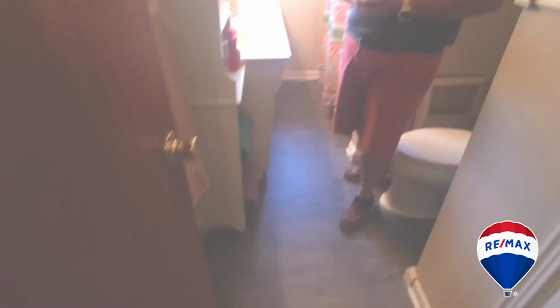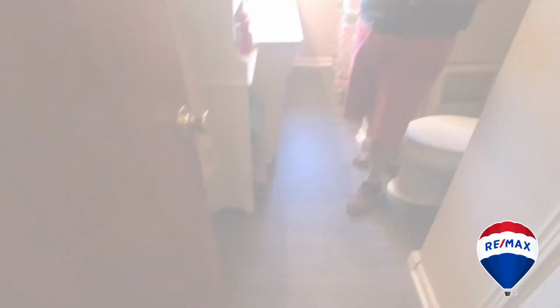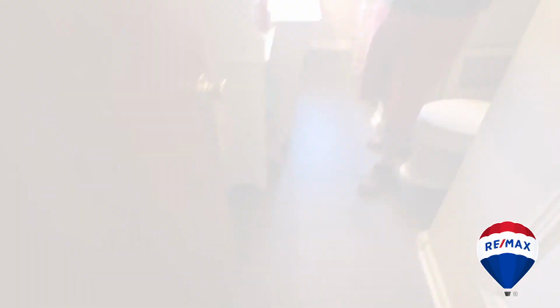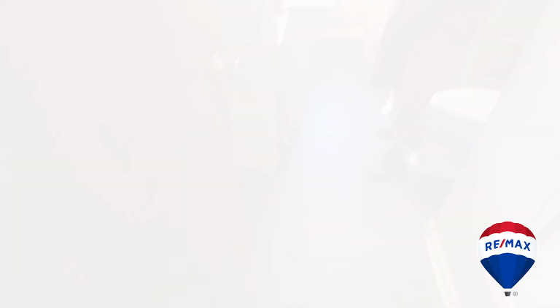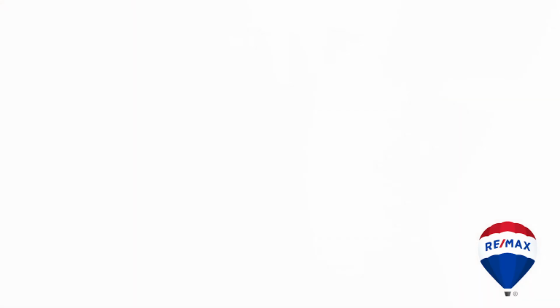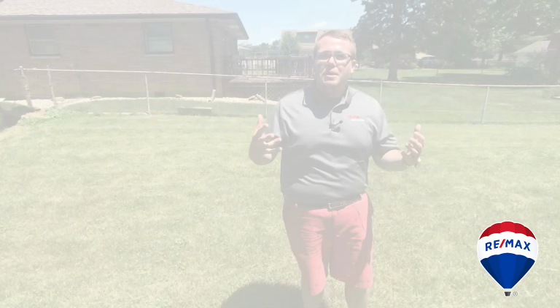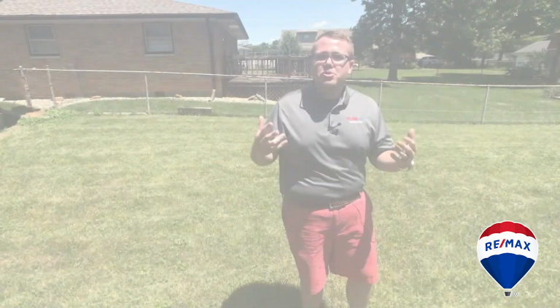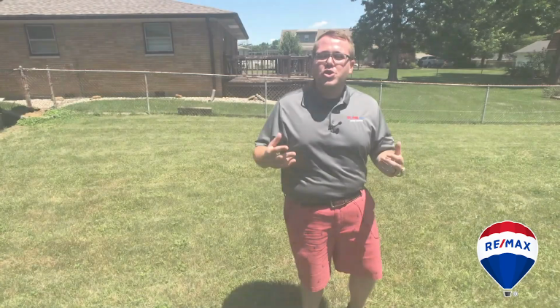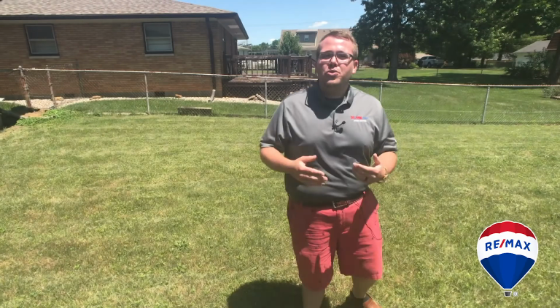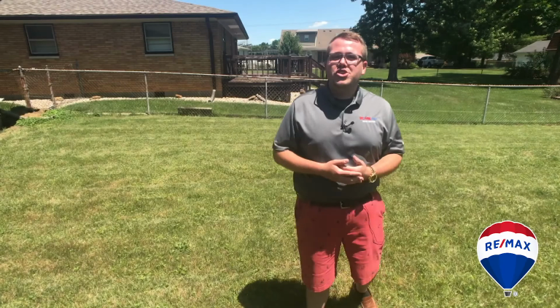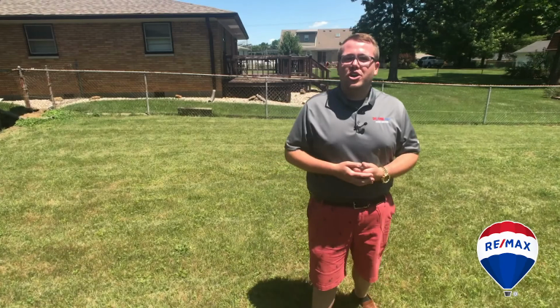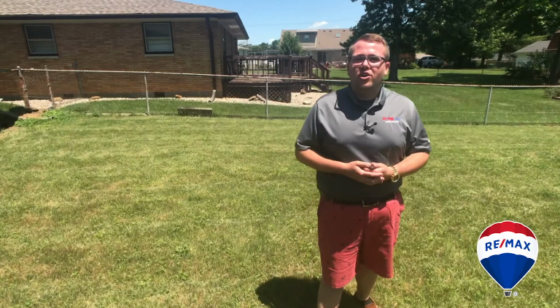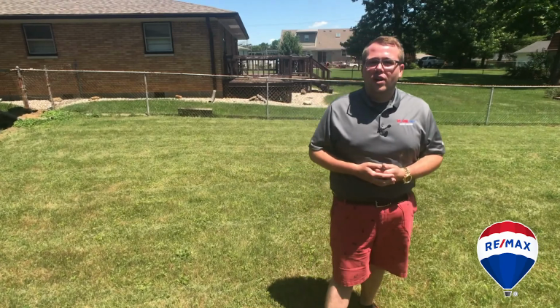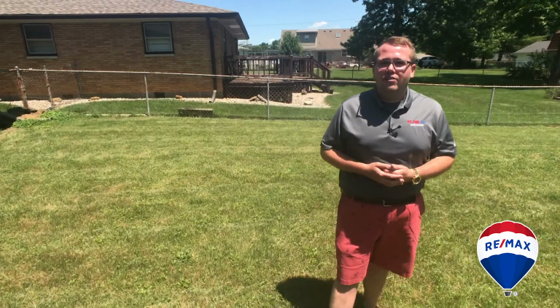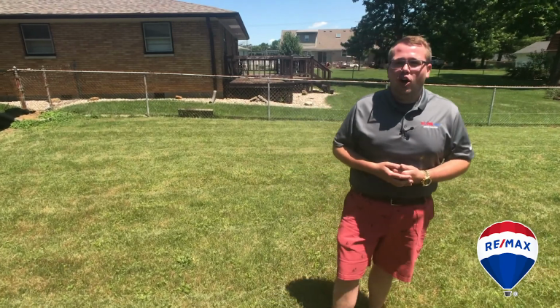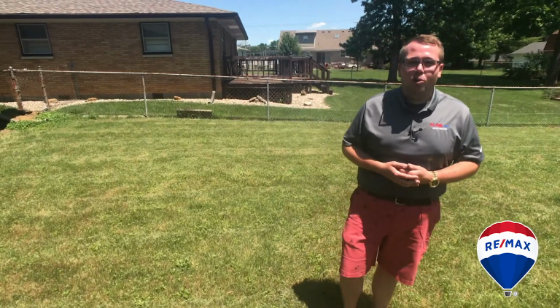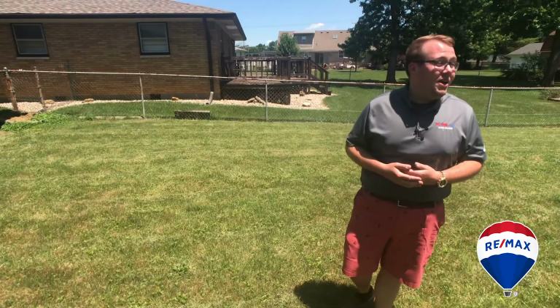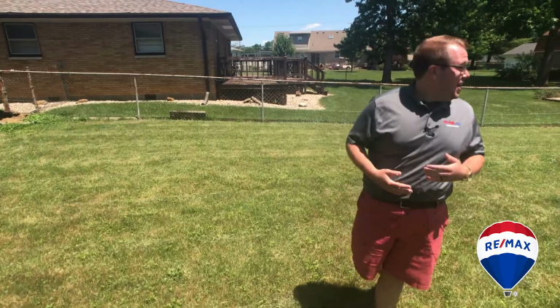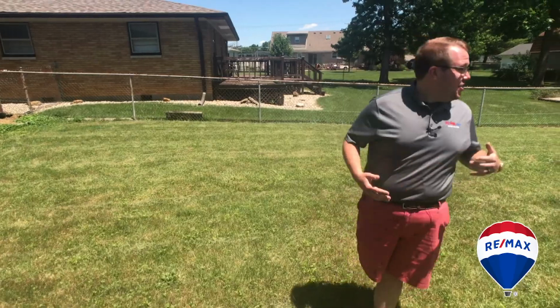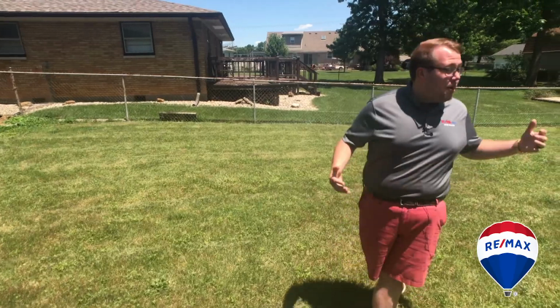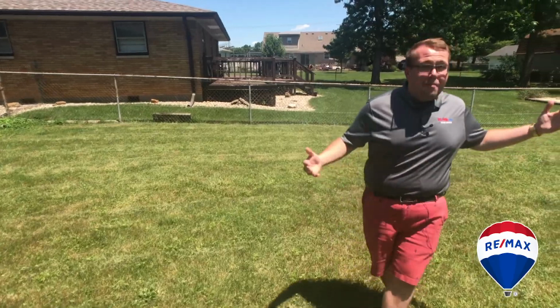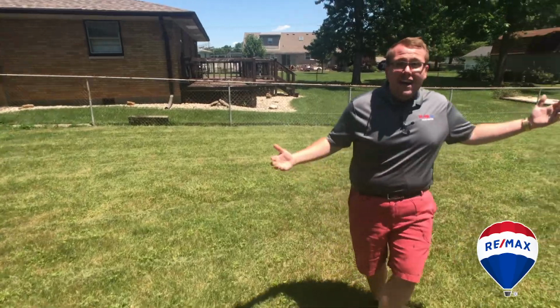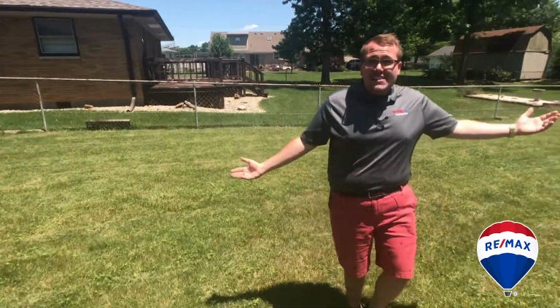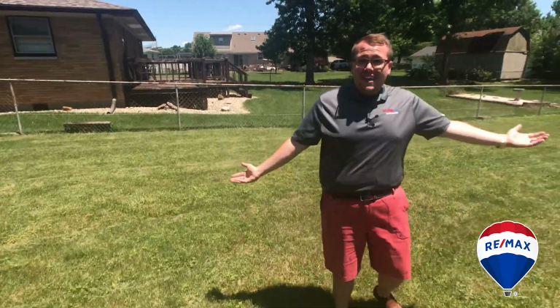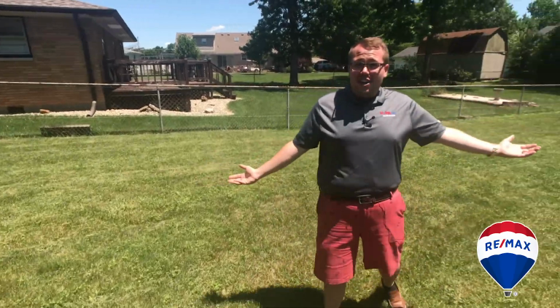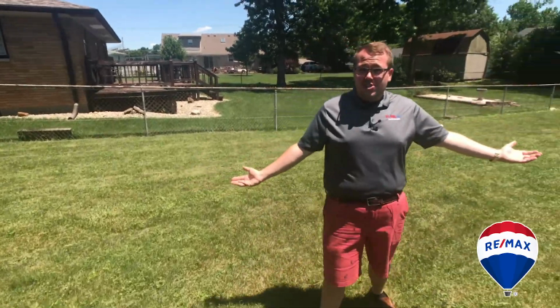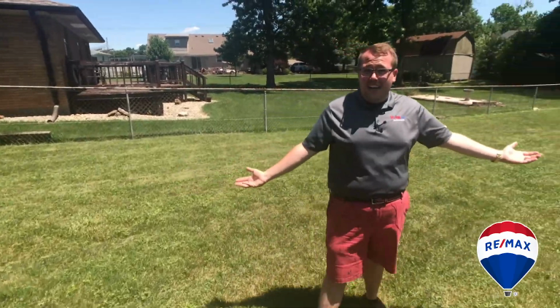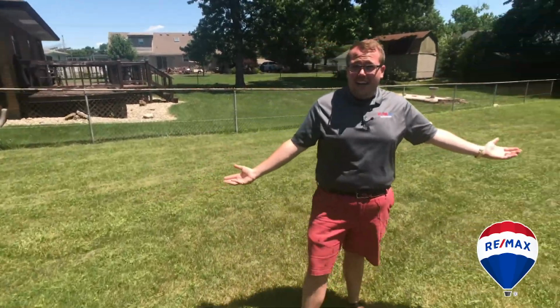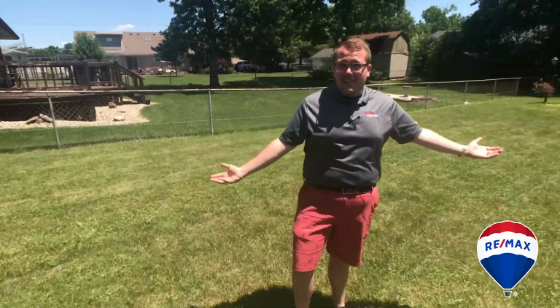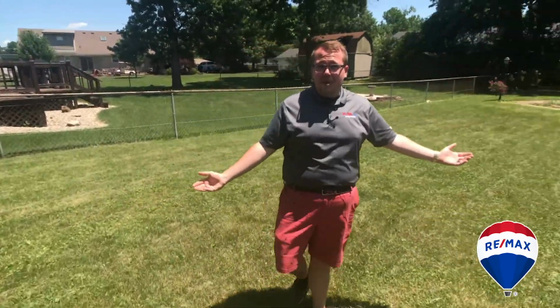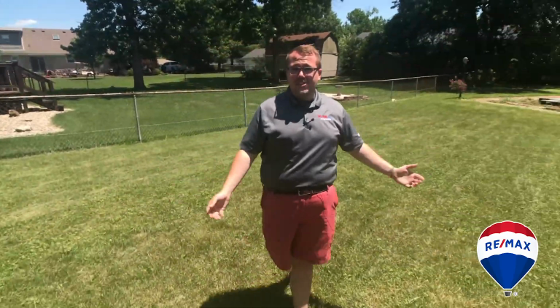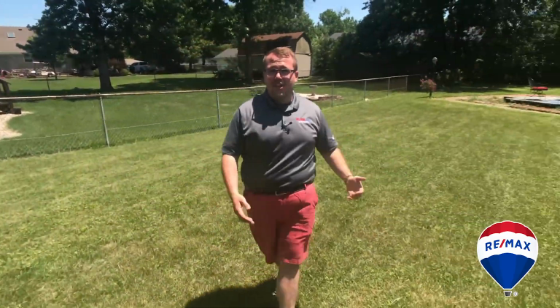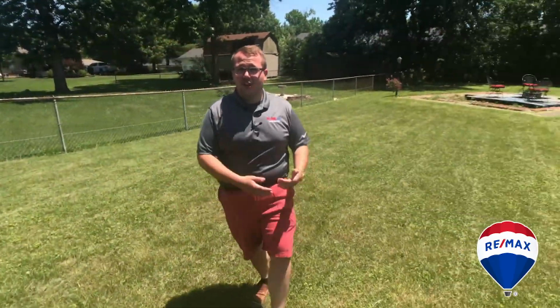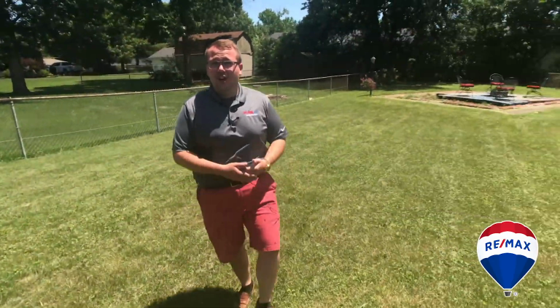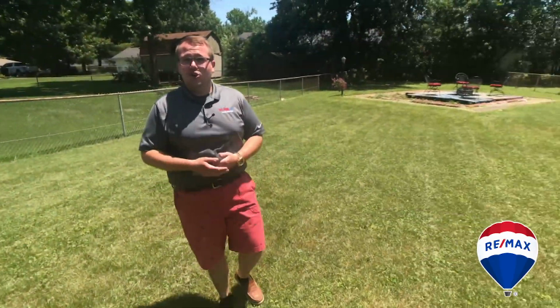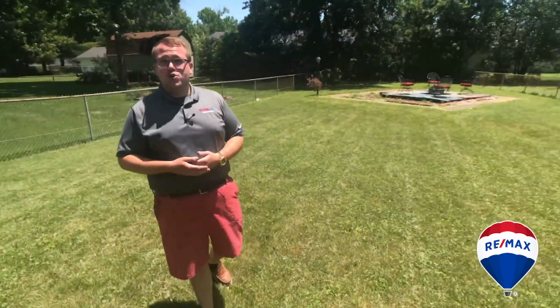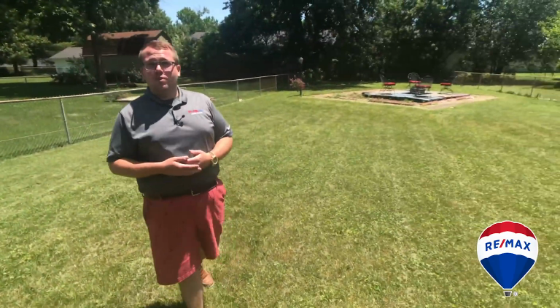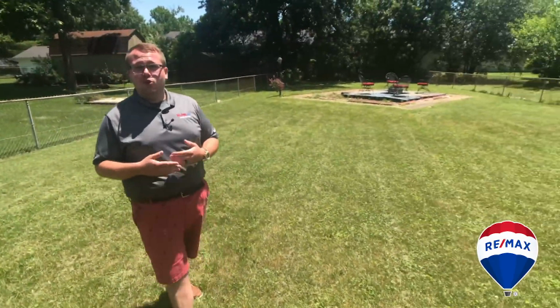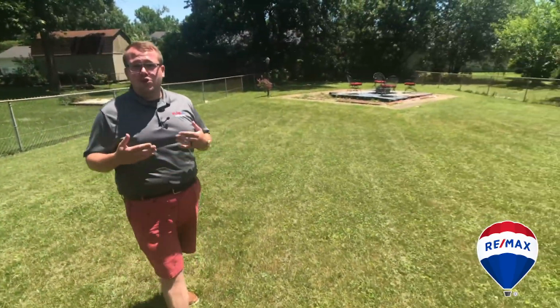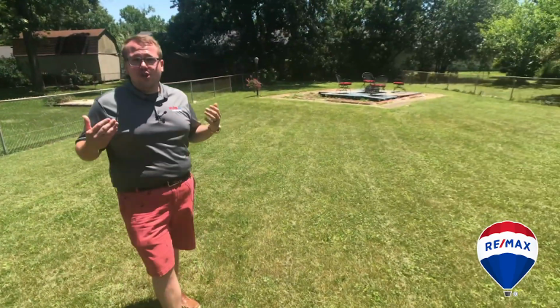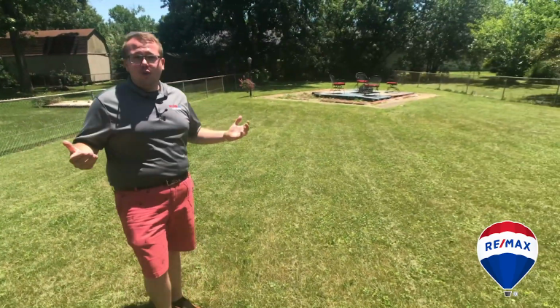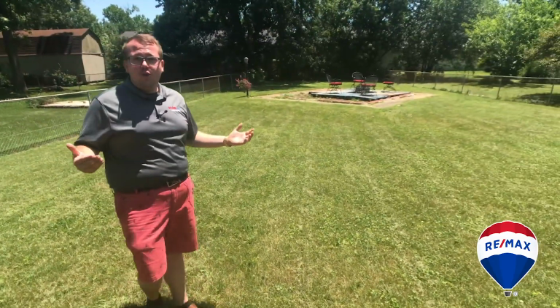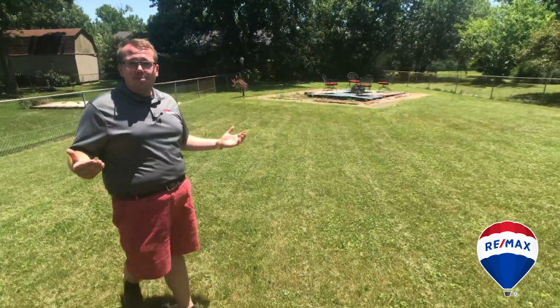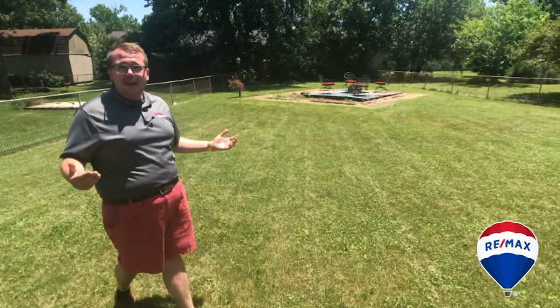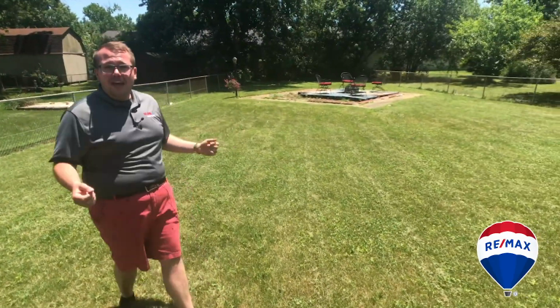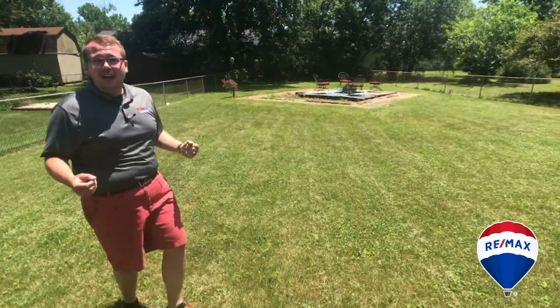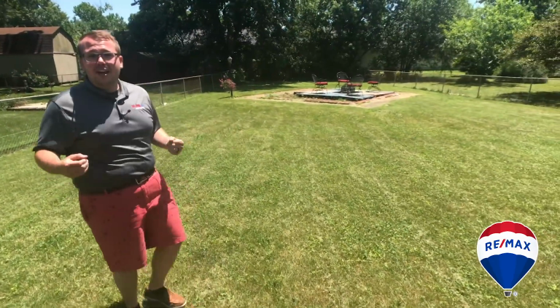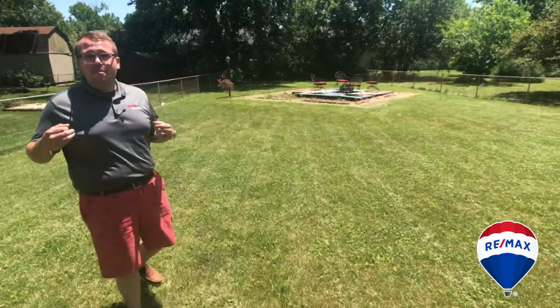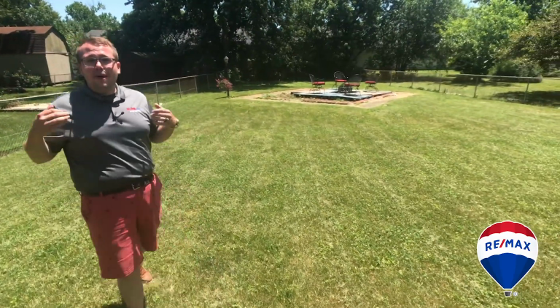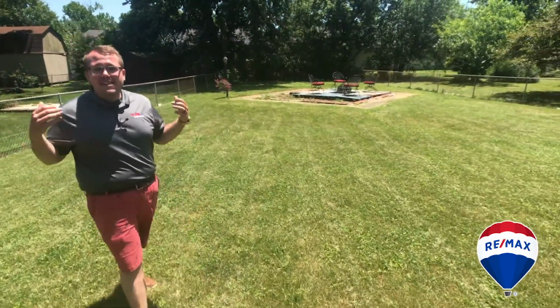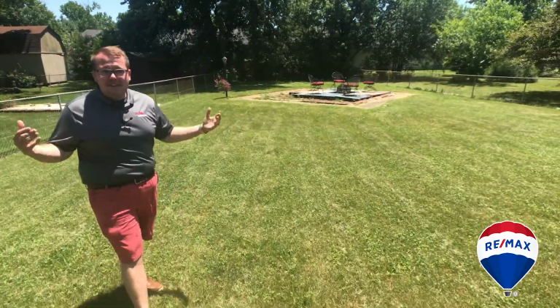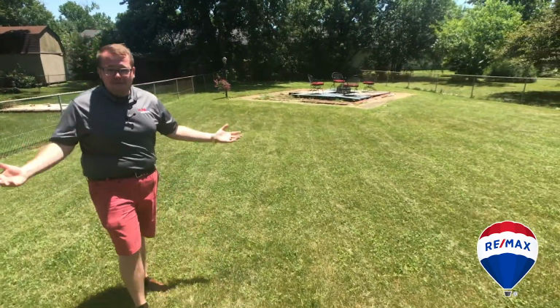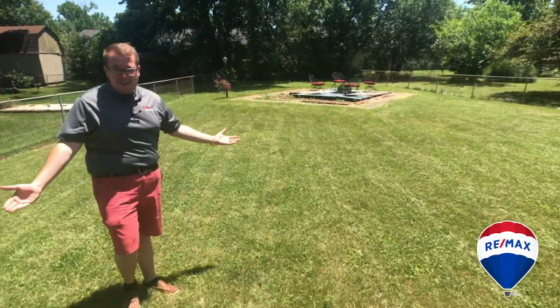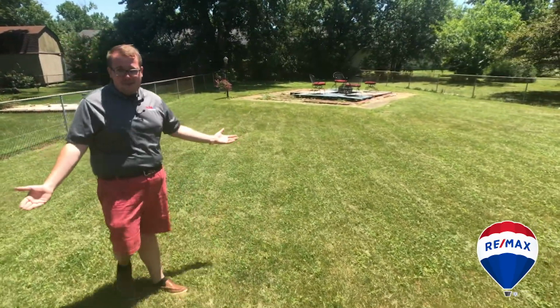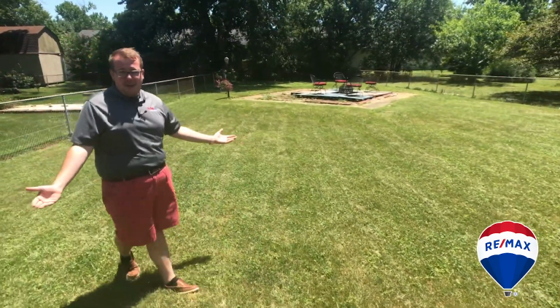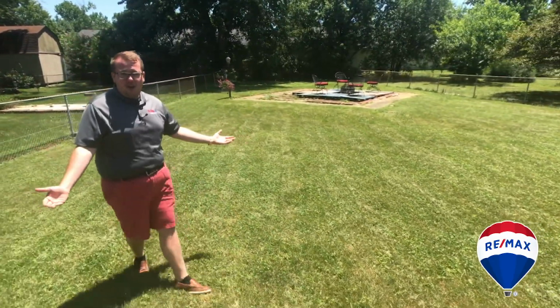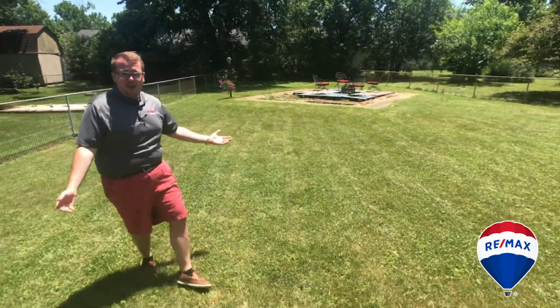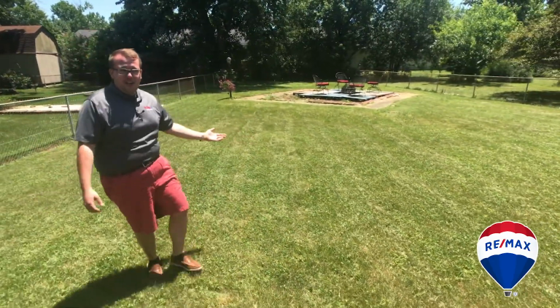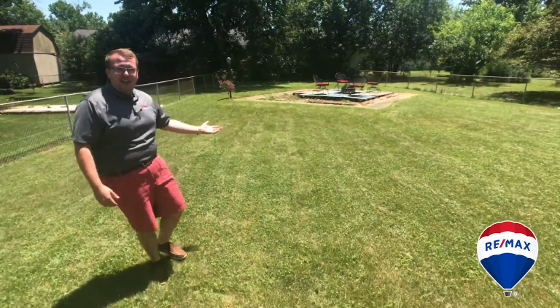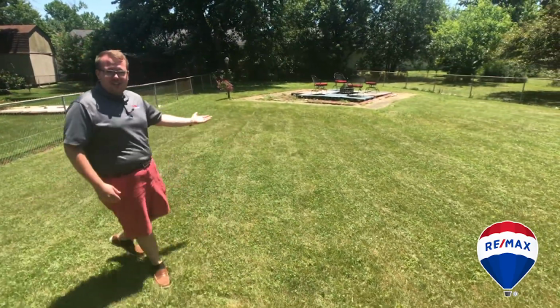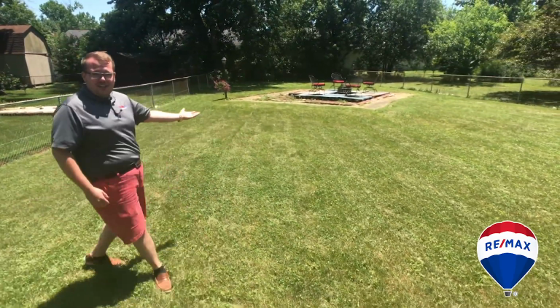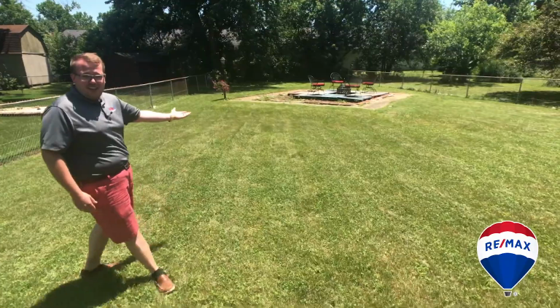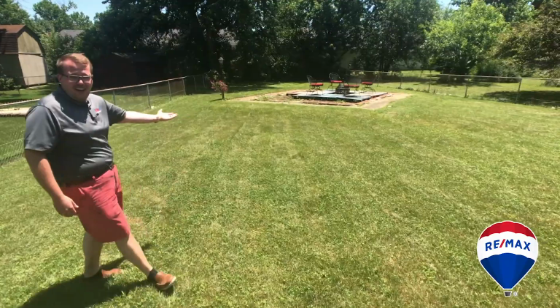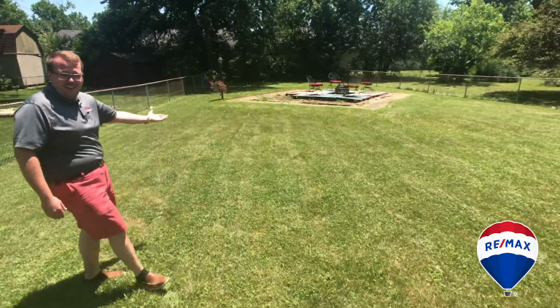So reason number two that you're gonna love the home: the amazing entertaining space here. There's room for a sunroom and an amazing fenced backyard. You got to check it out.